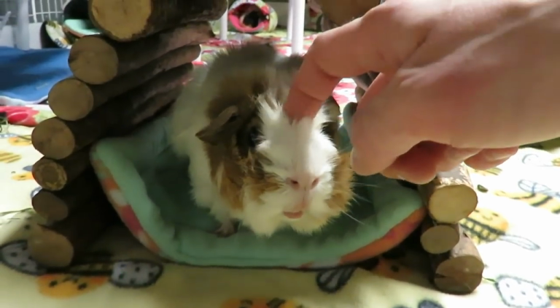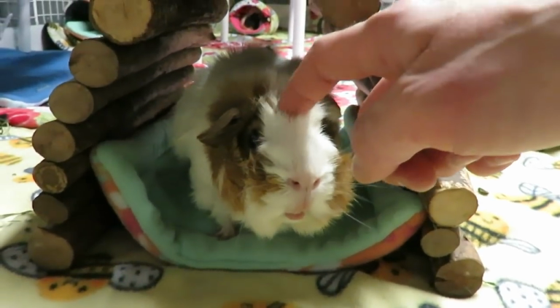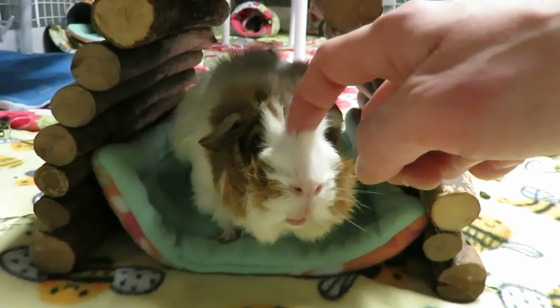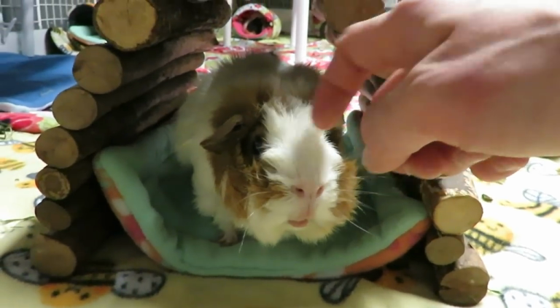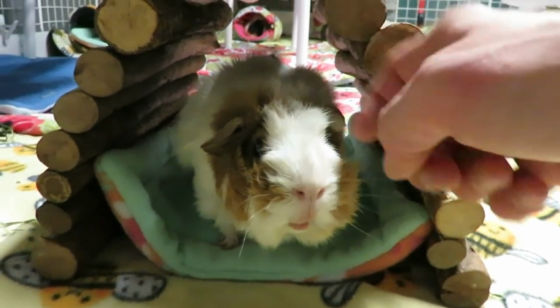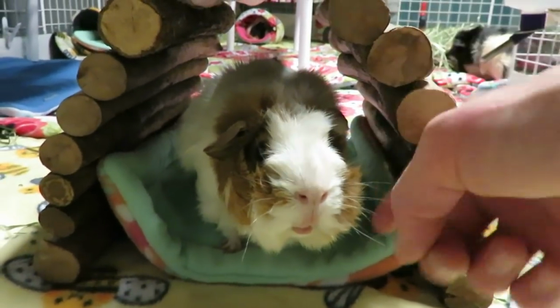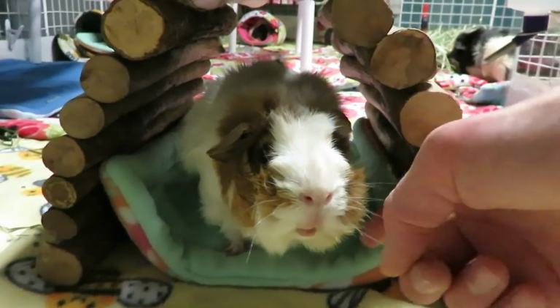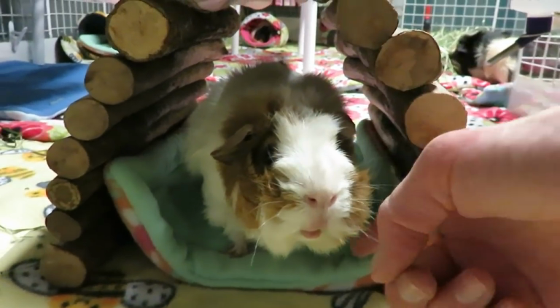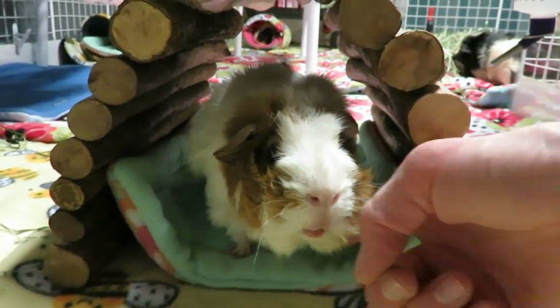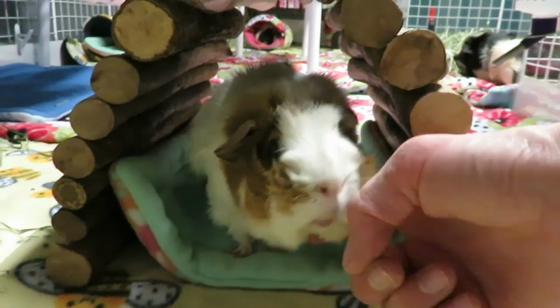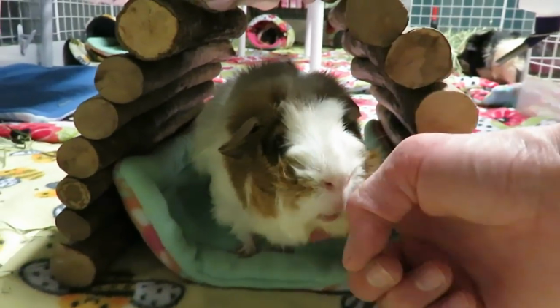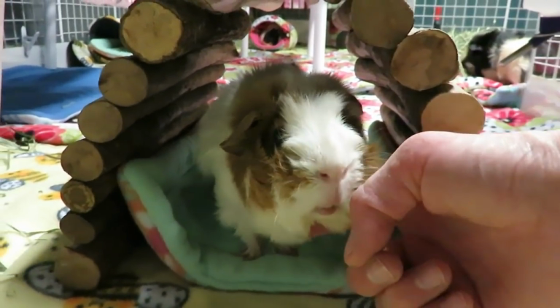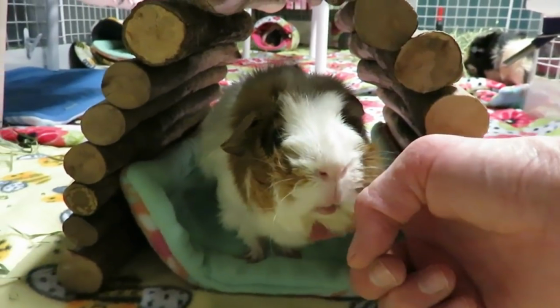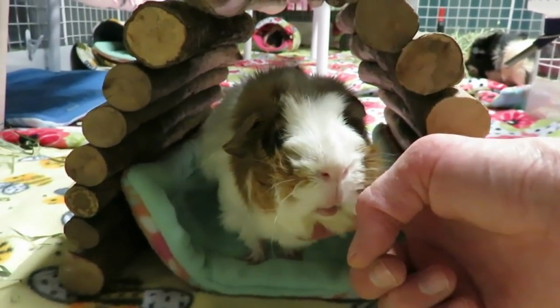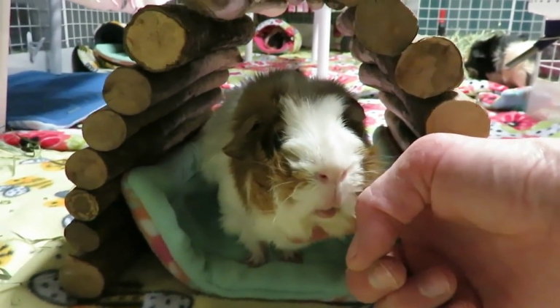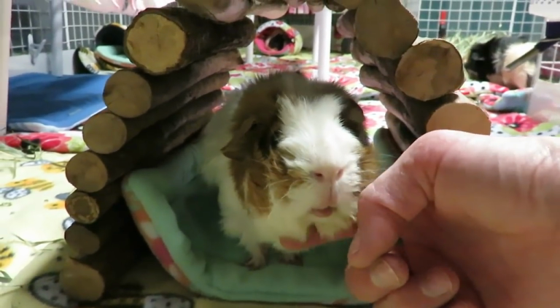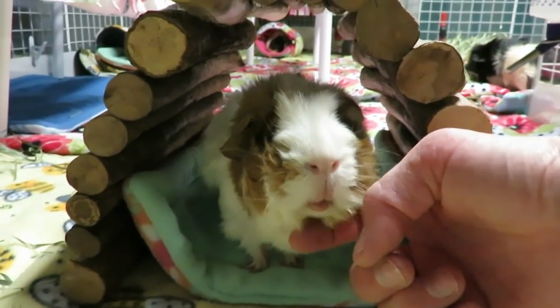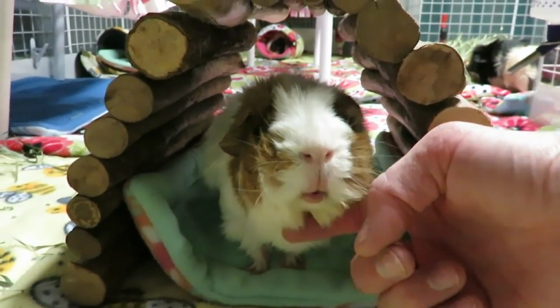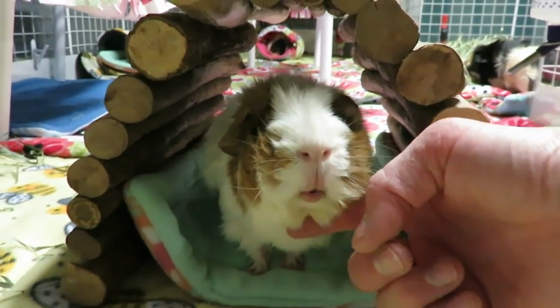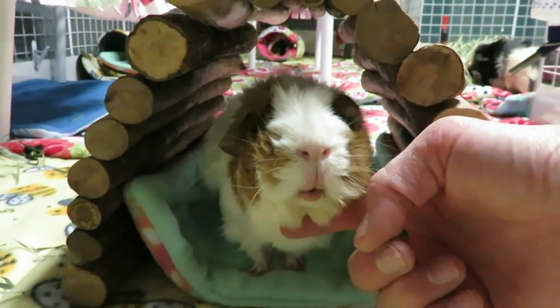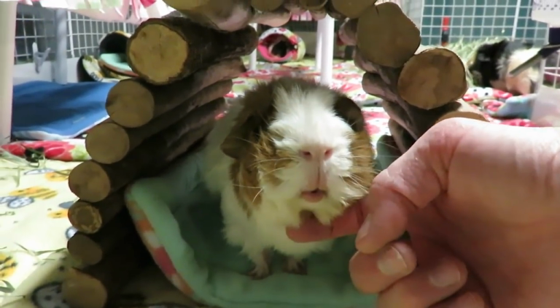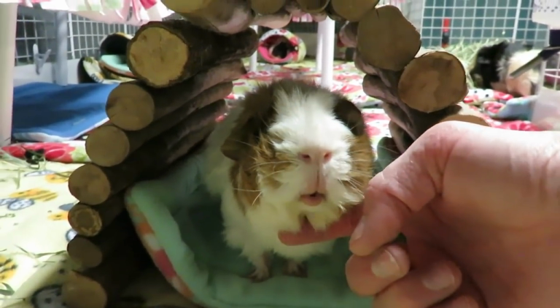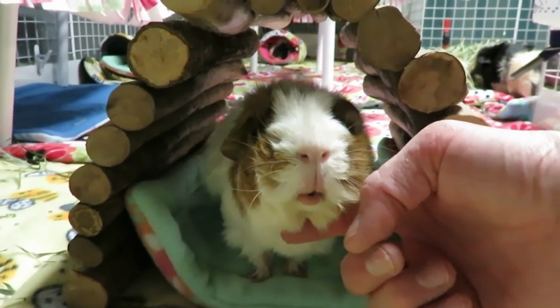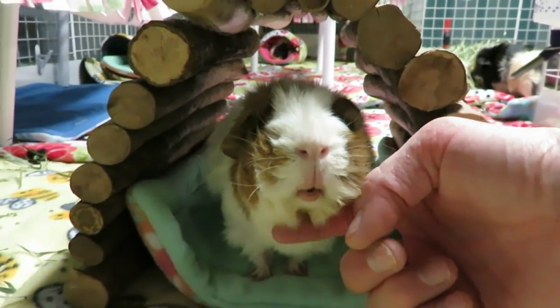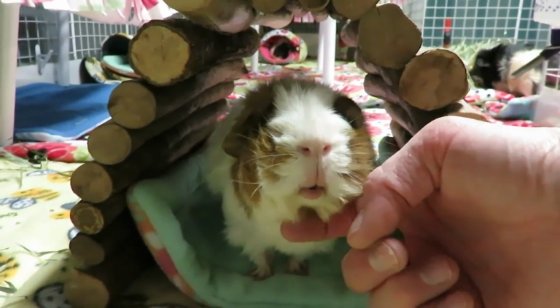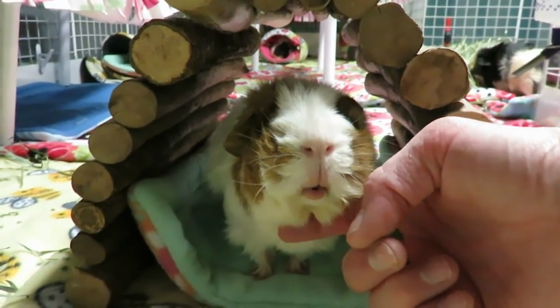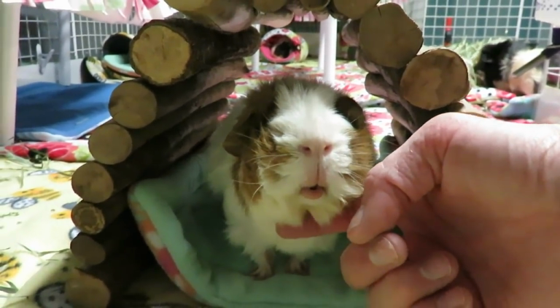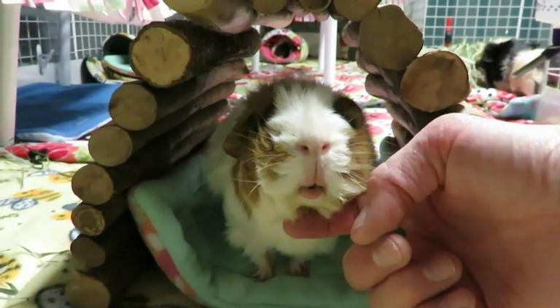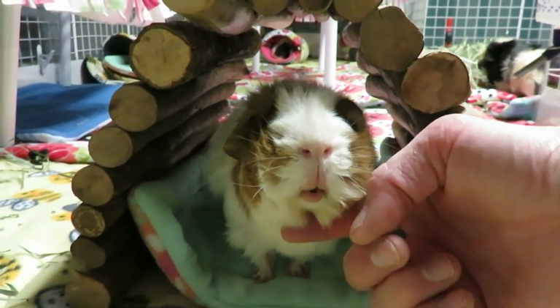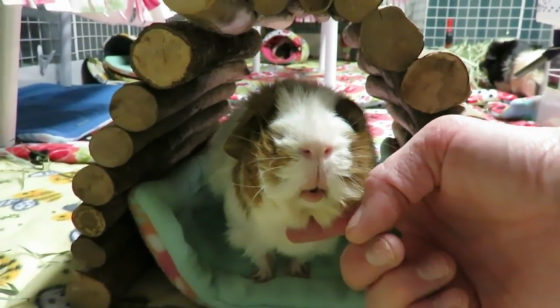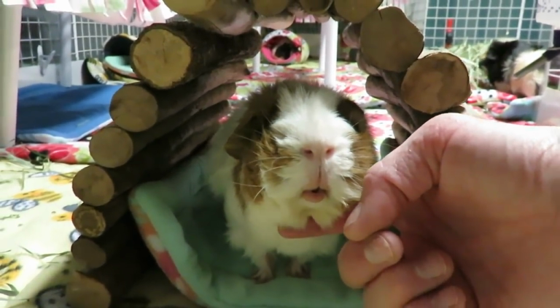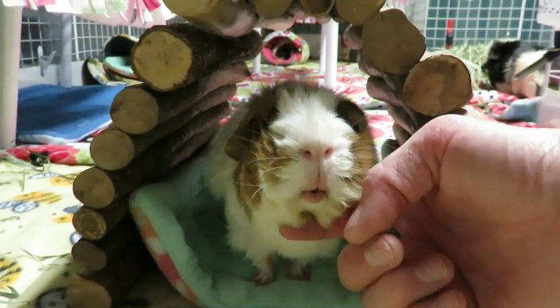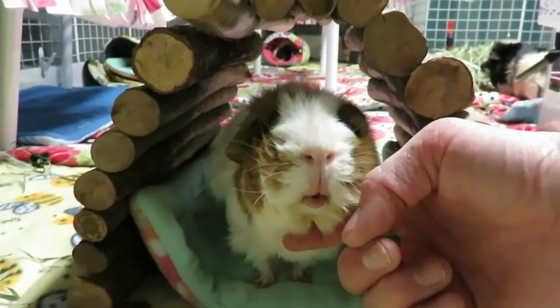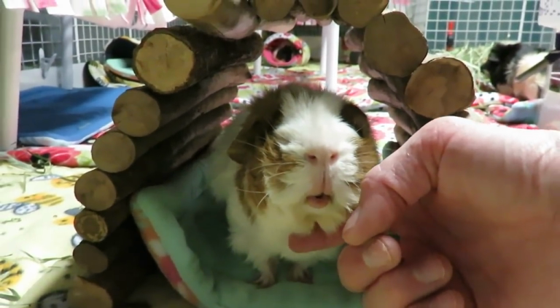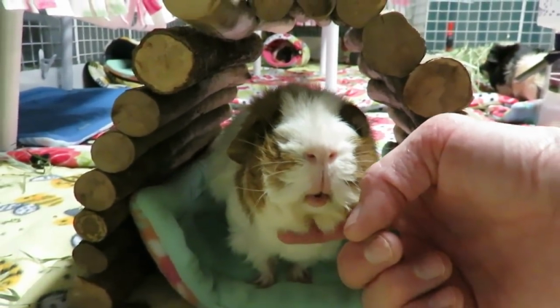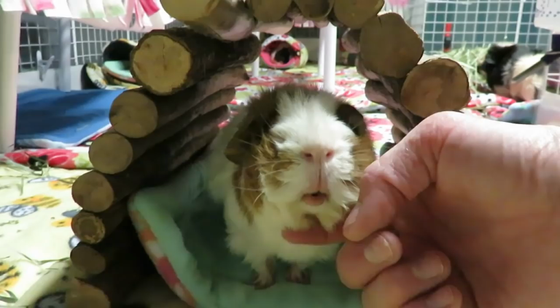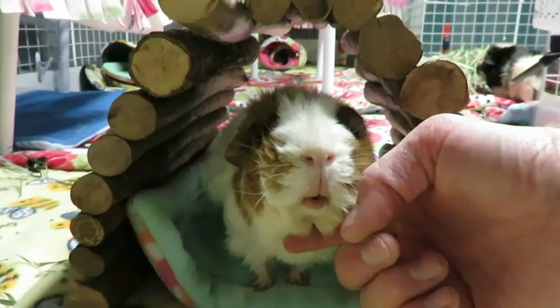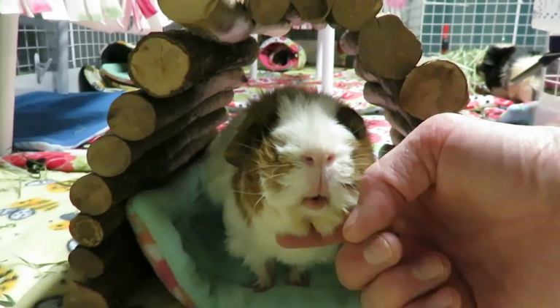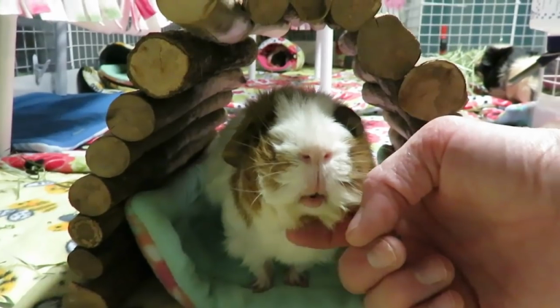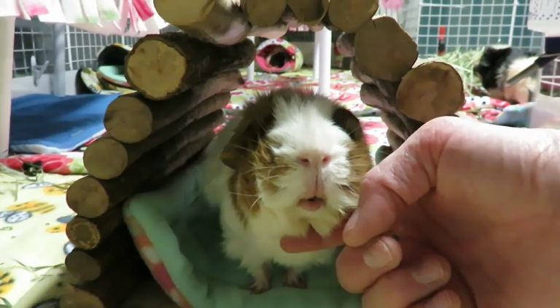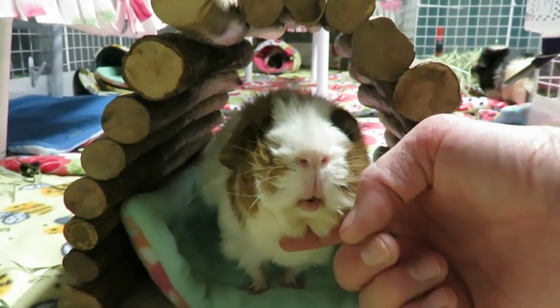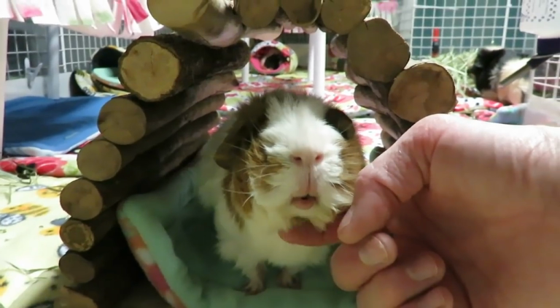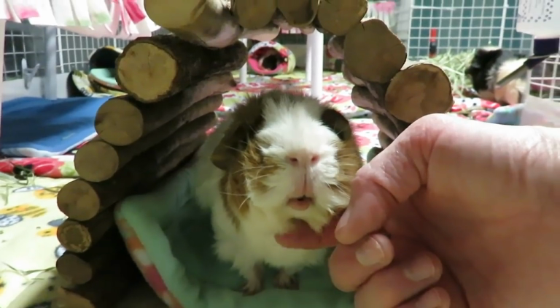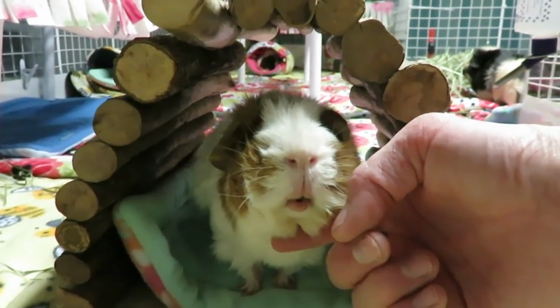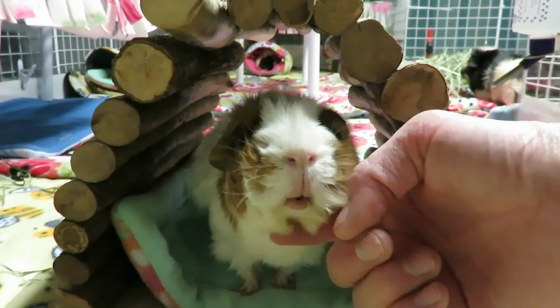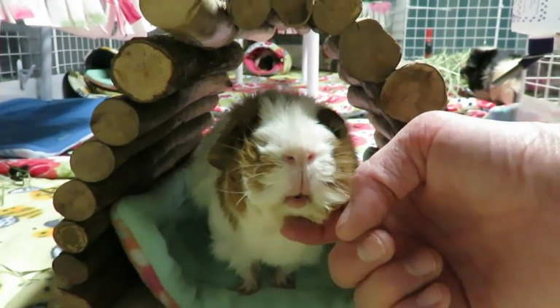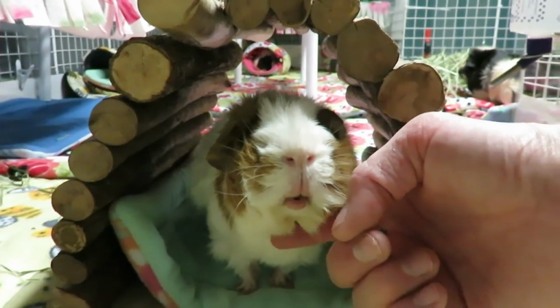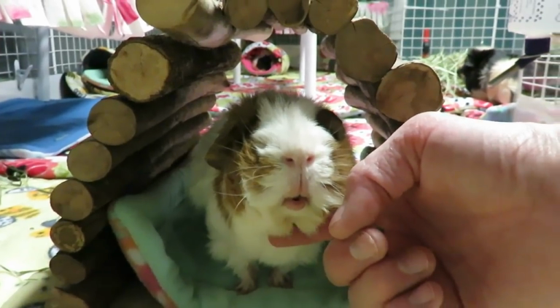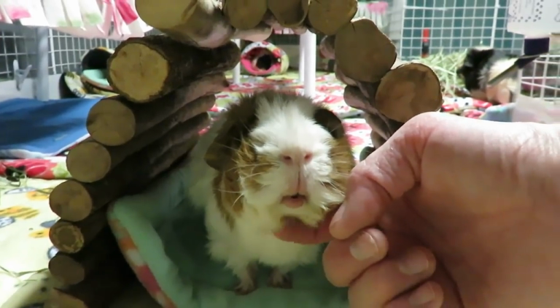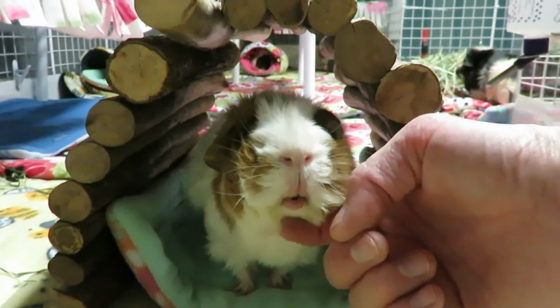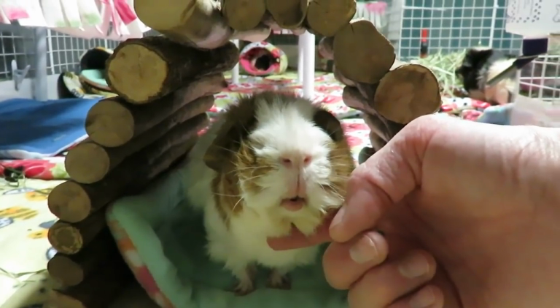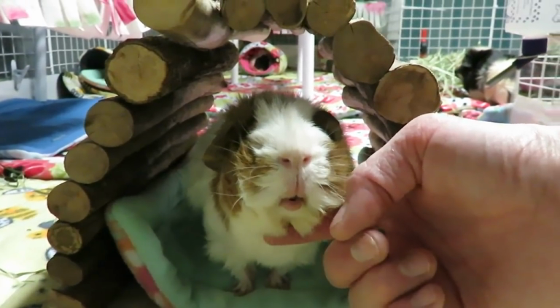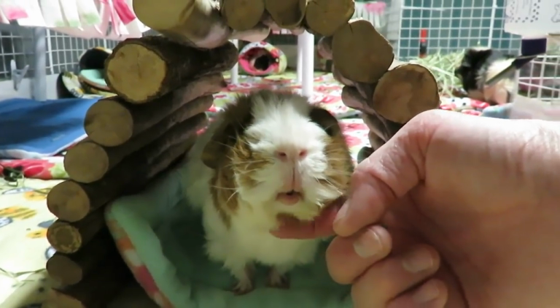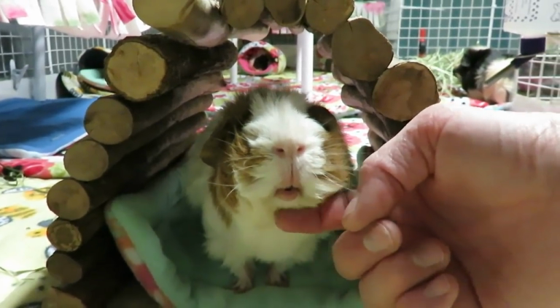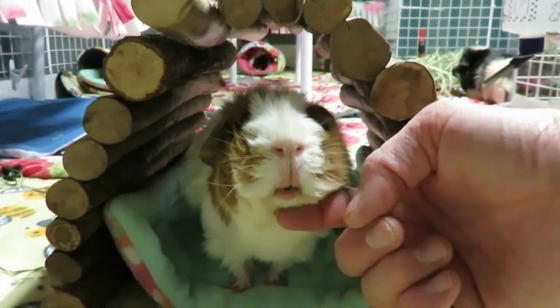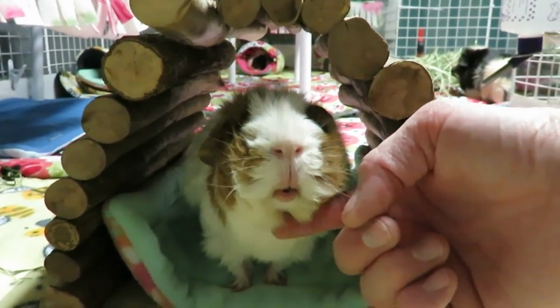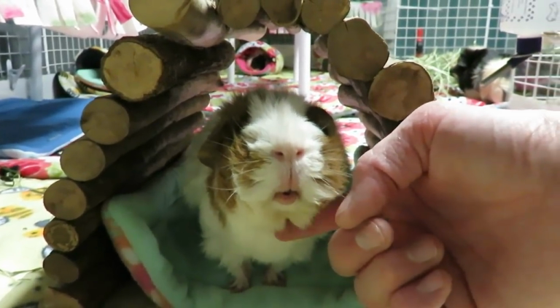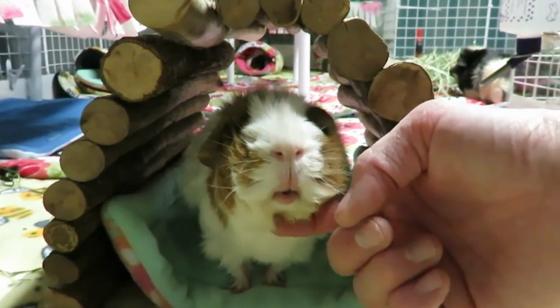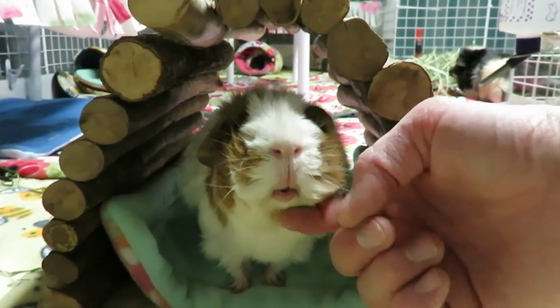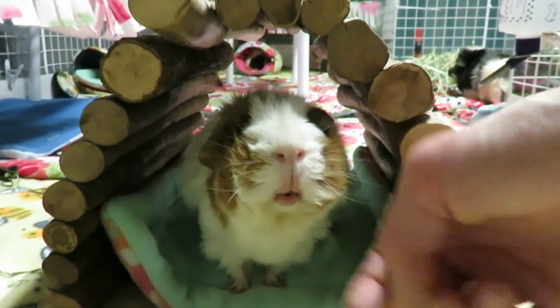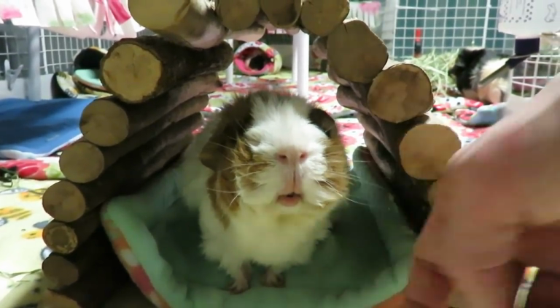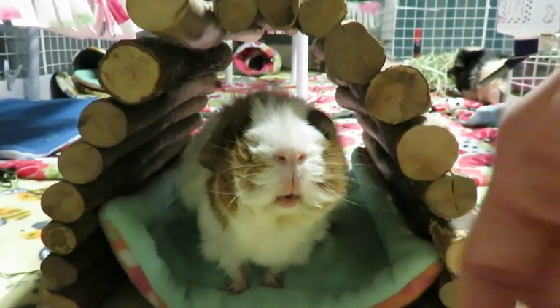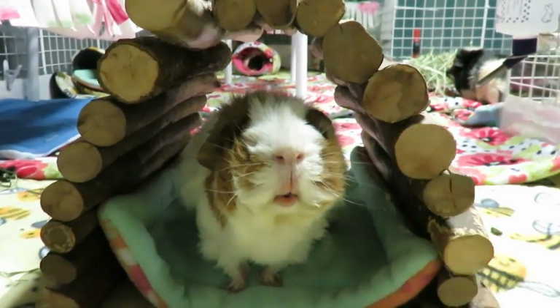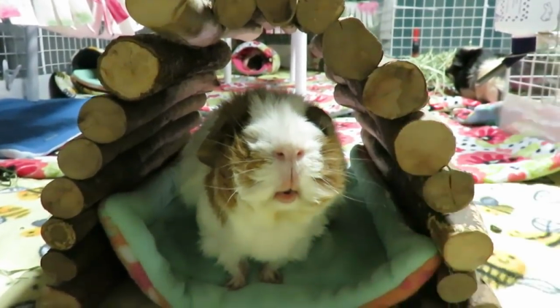I love you. You're so sweet. Hey, piggy people.